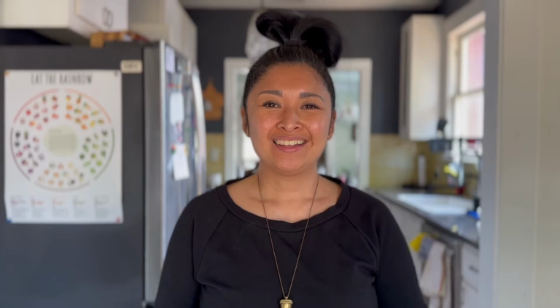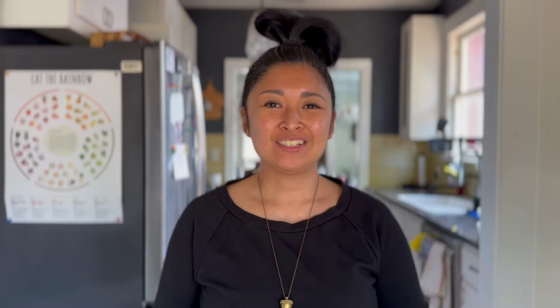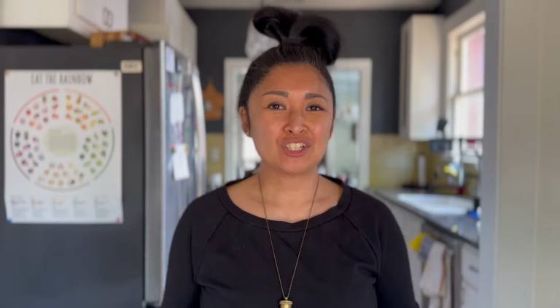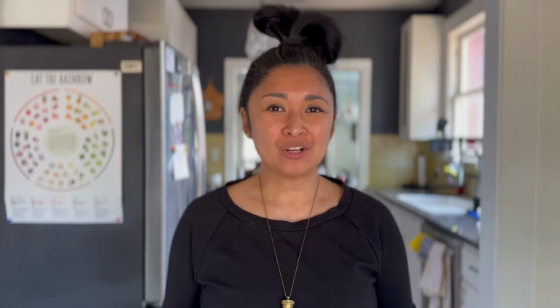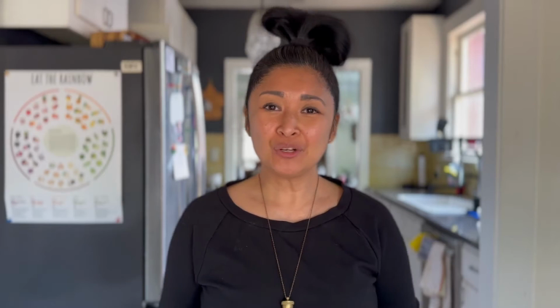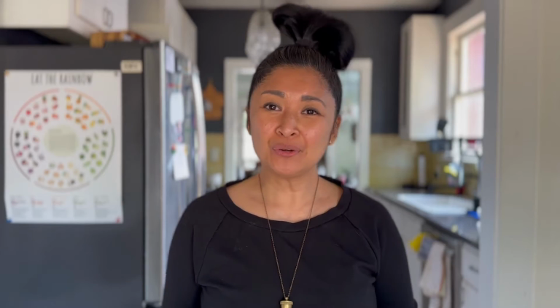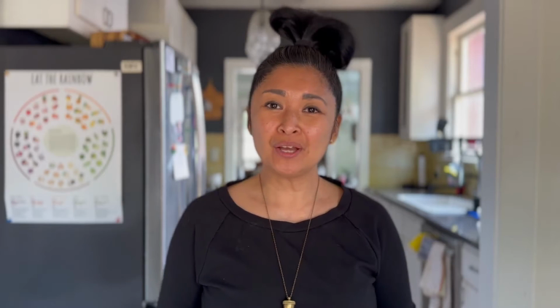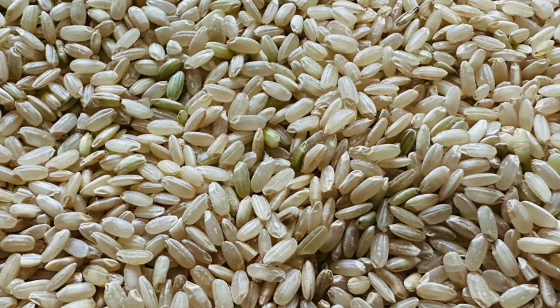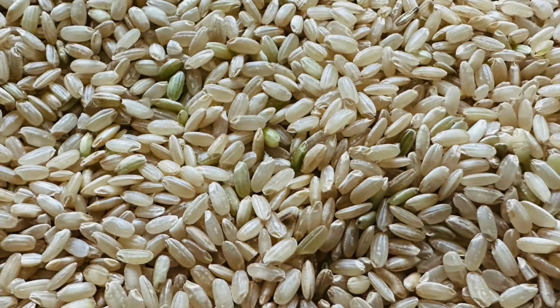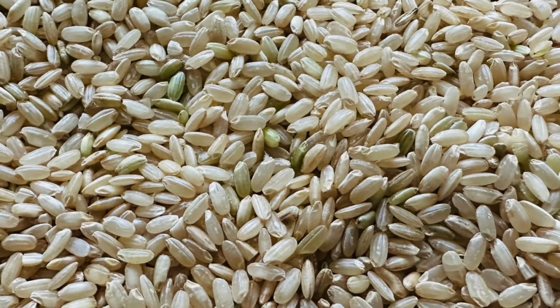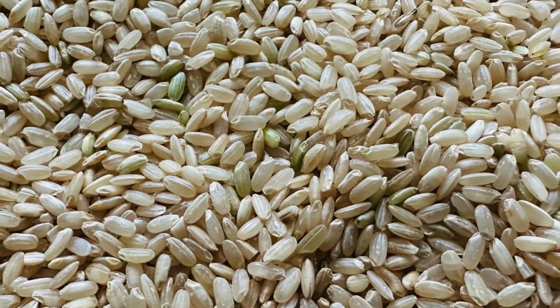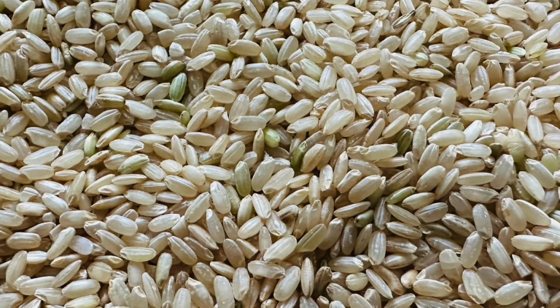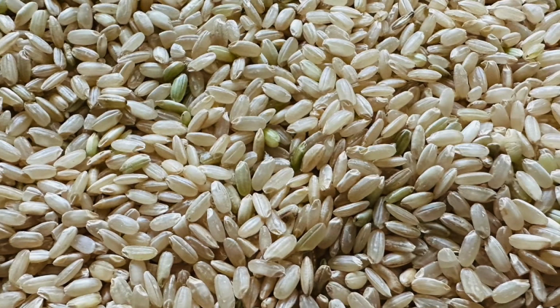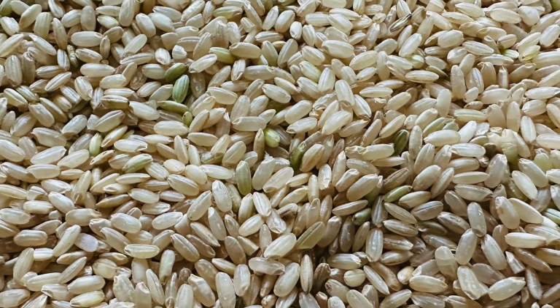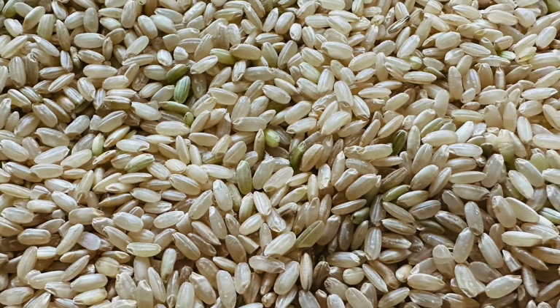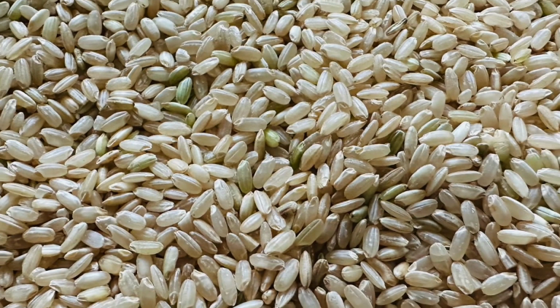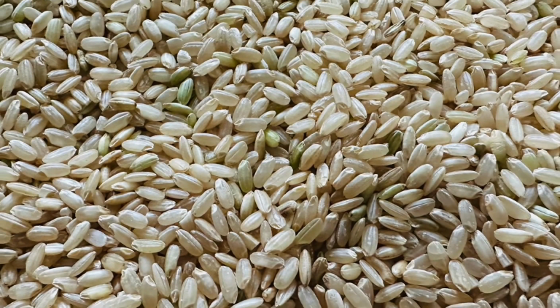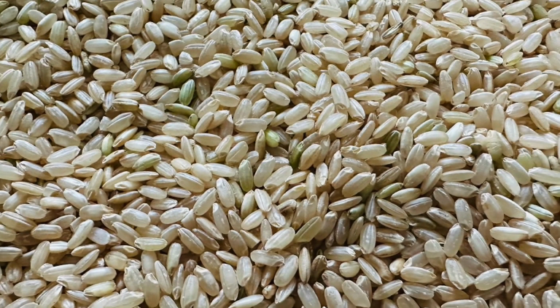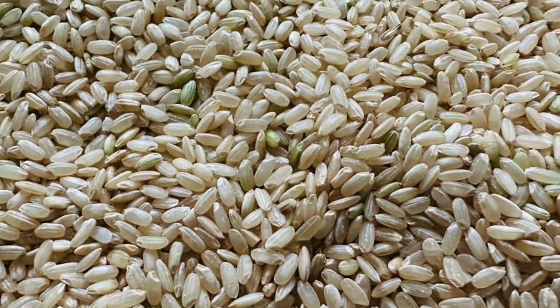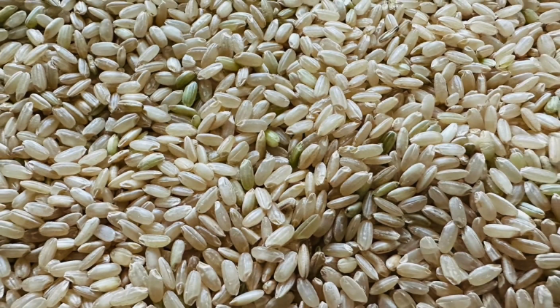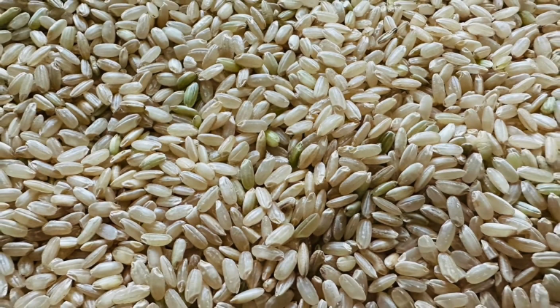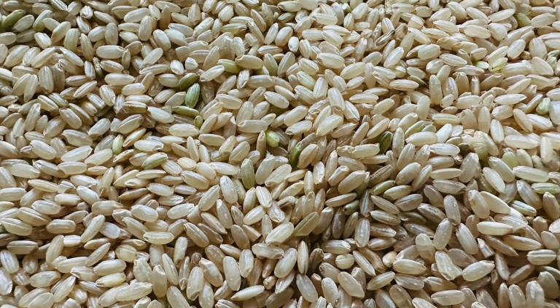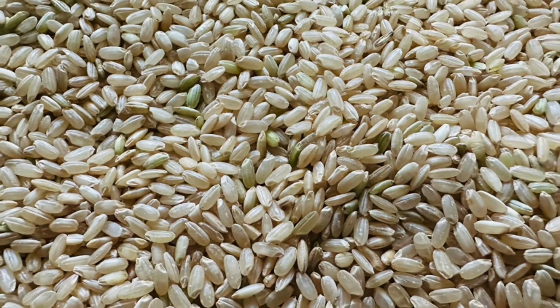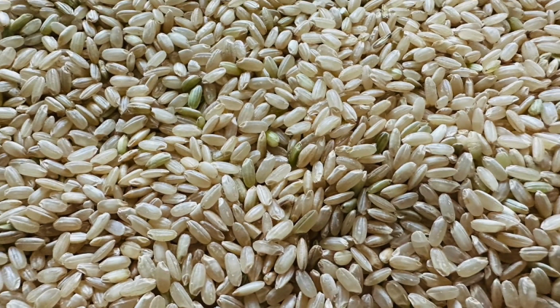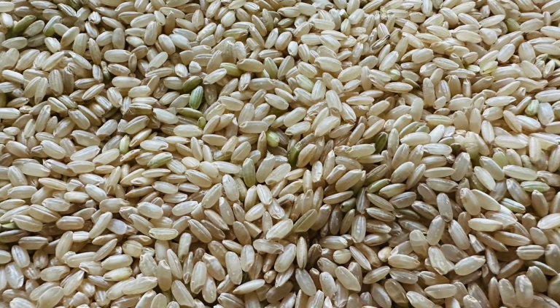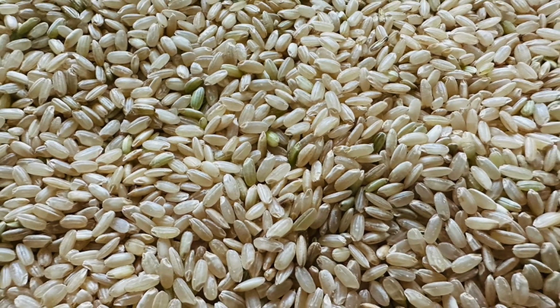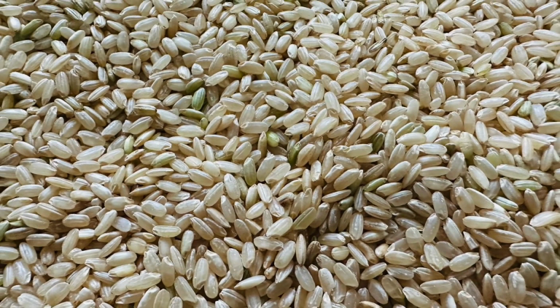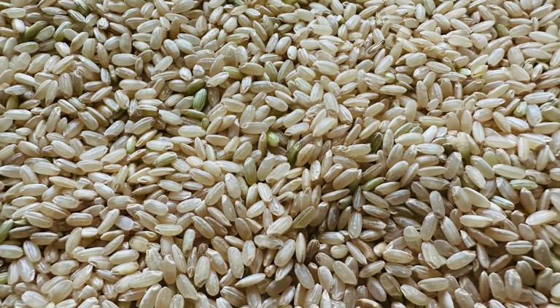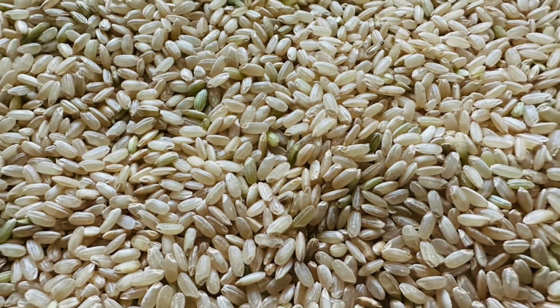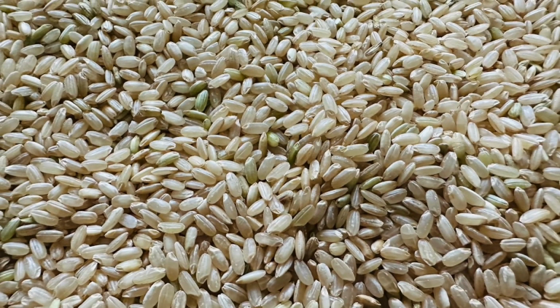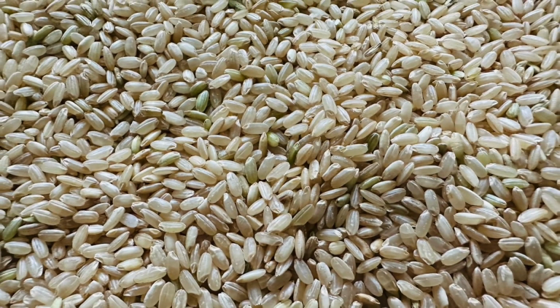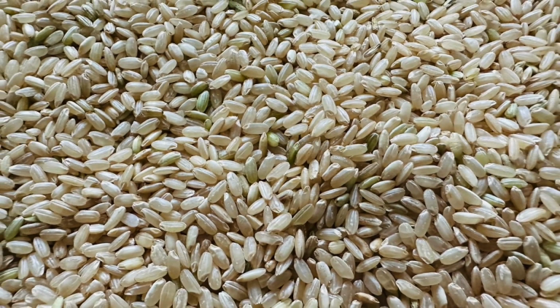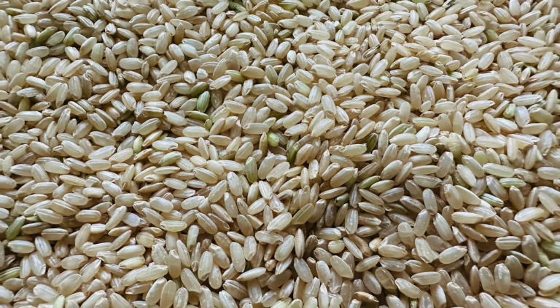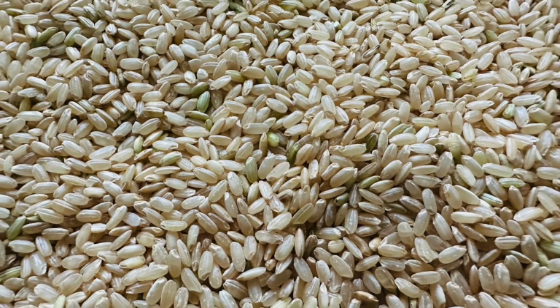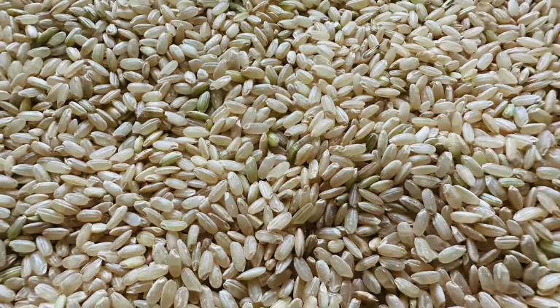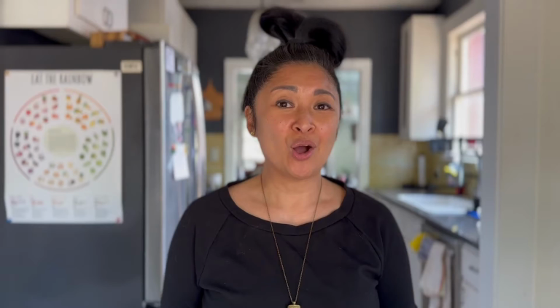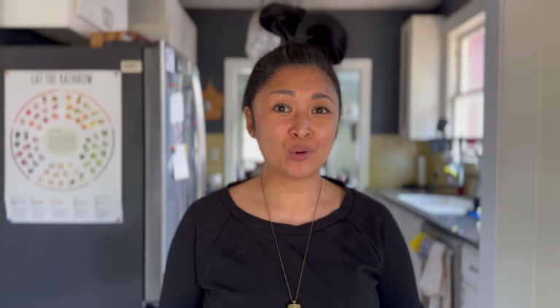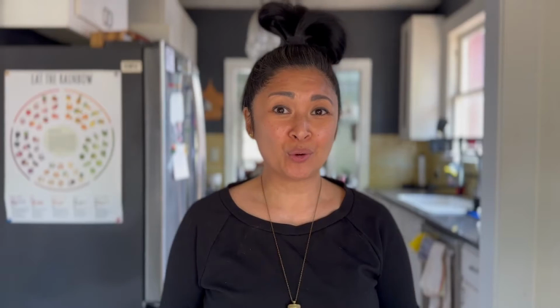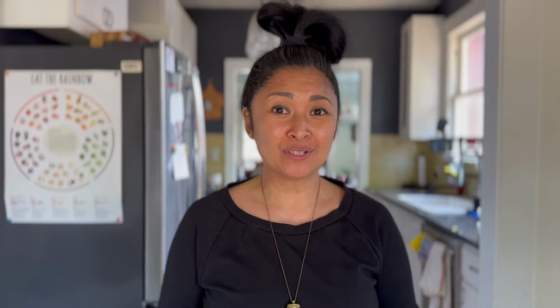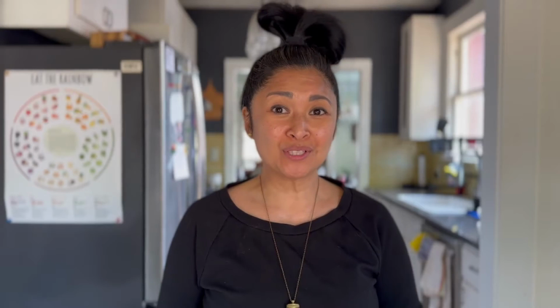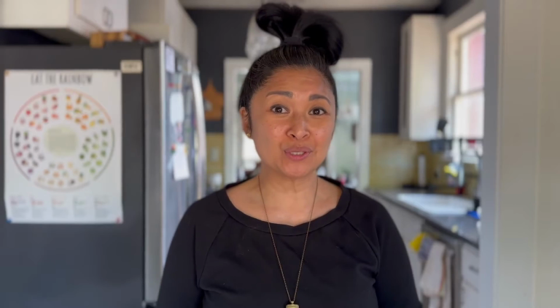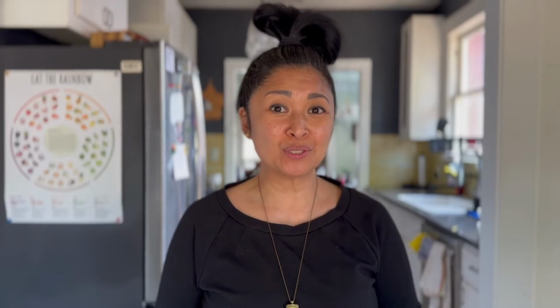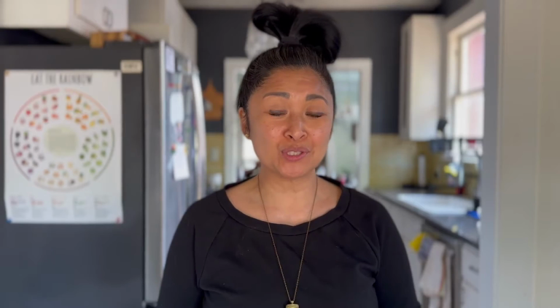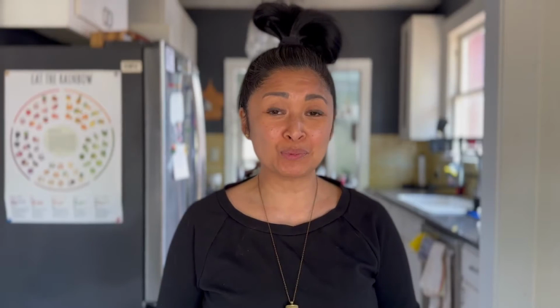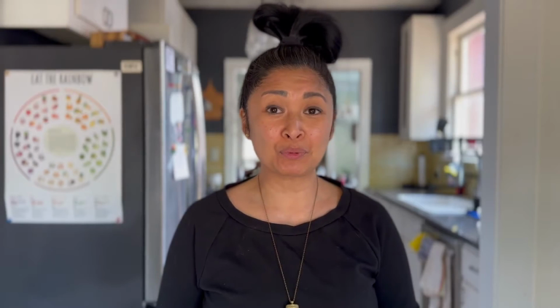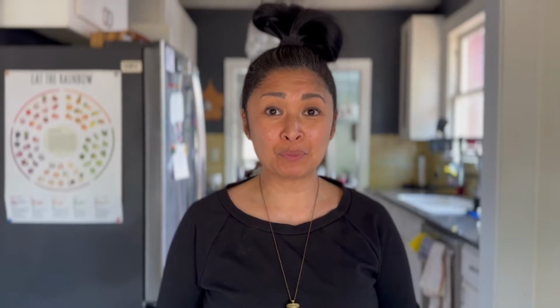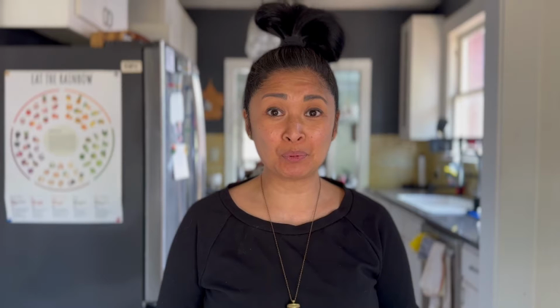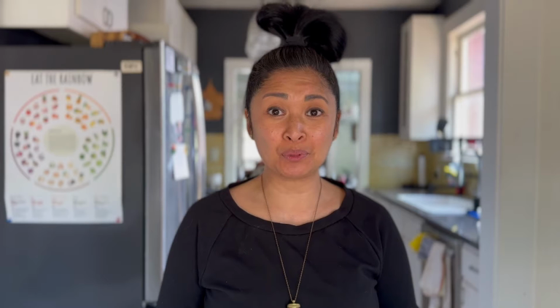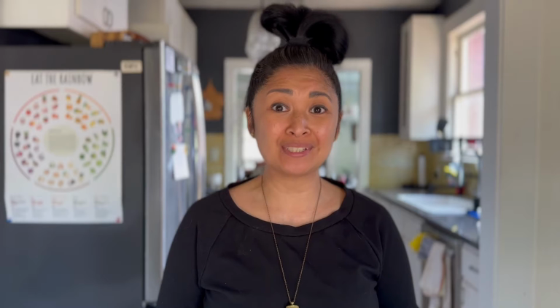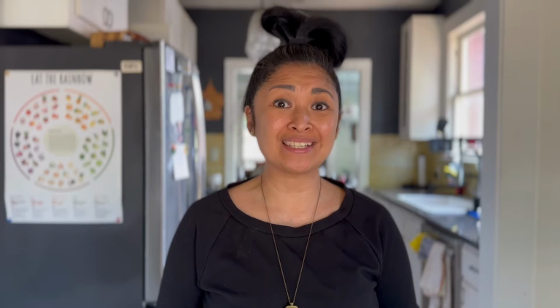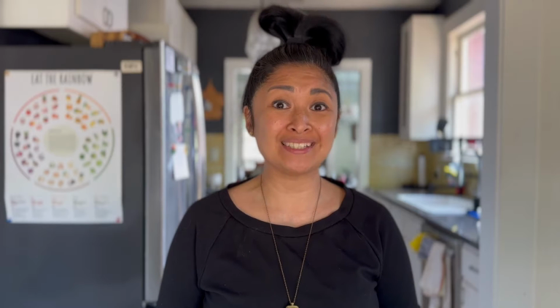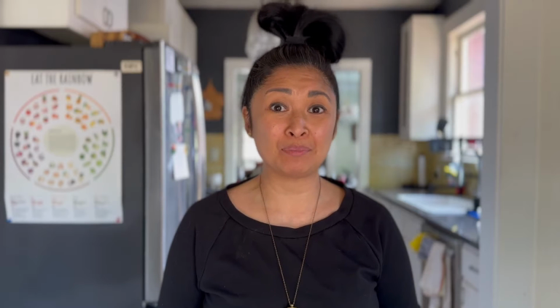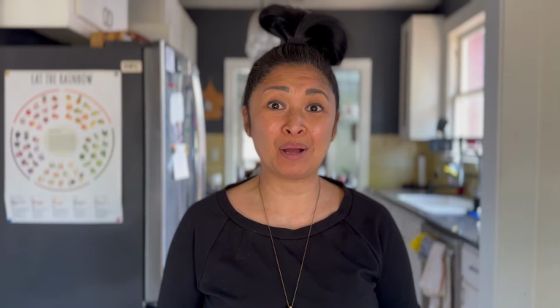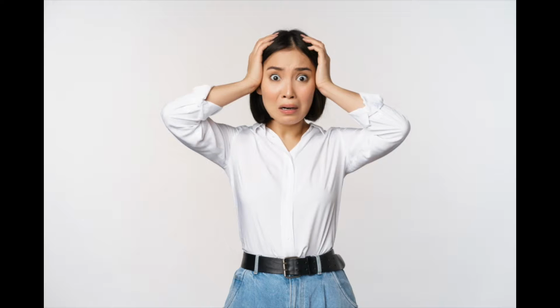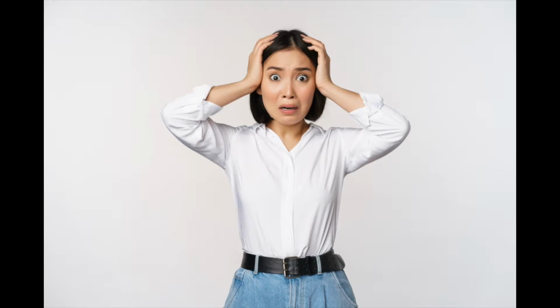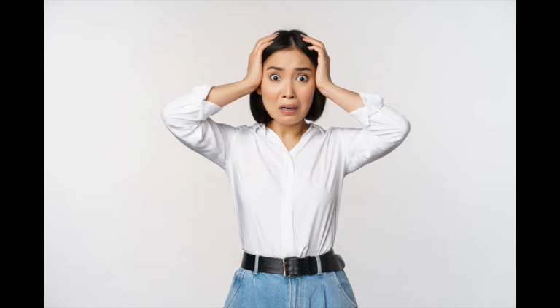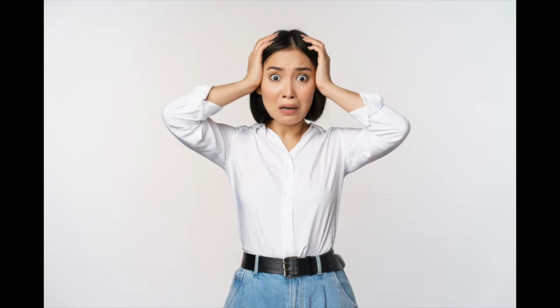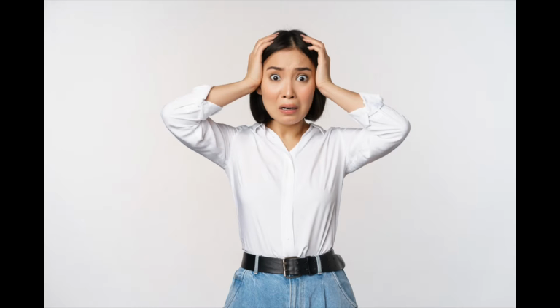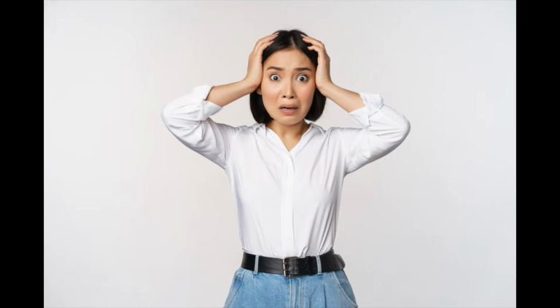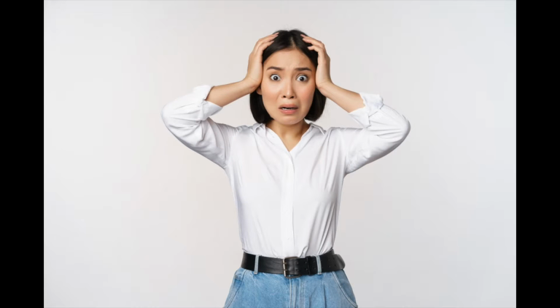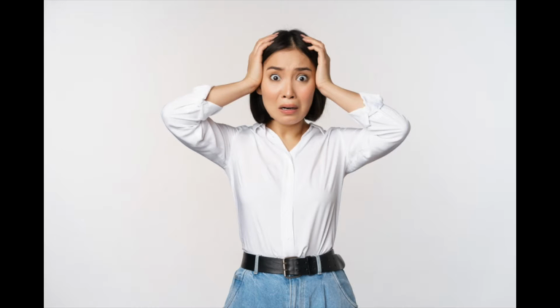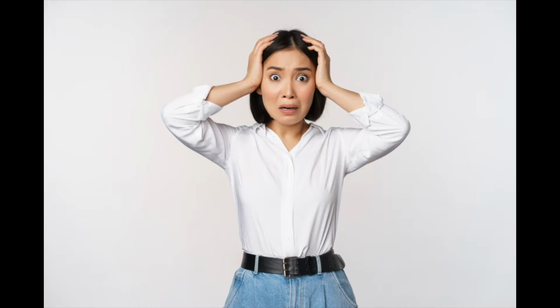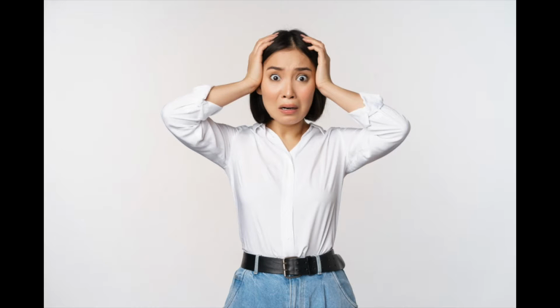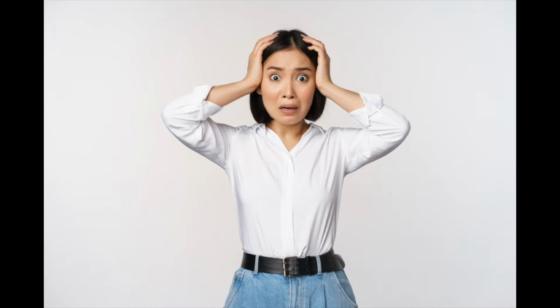Did y'all know that brown rice has way more arsenic than white rice? According to Consumer Reports, it's about 80% more.